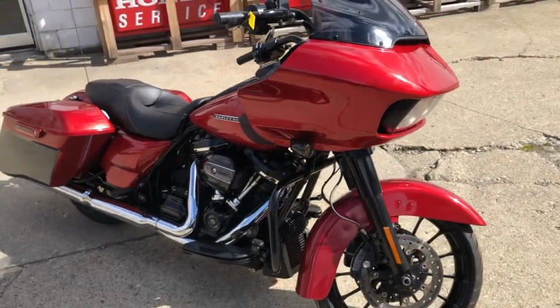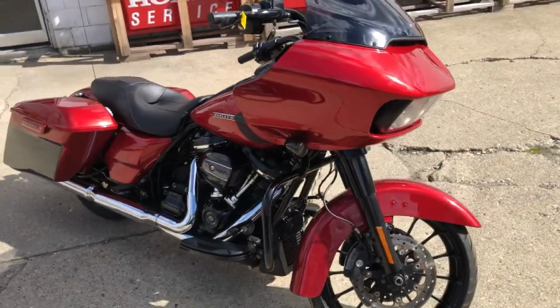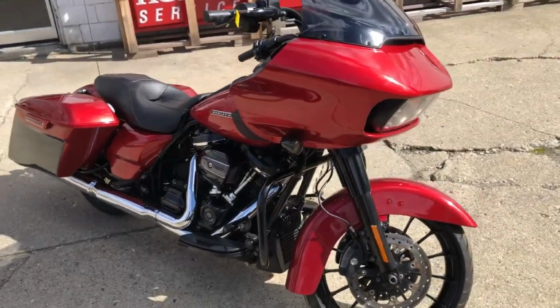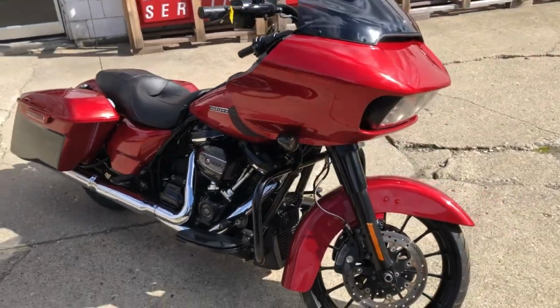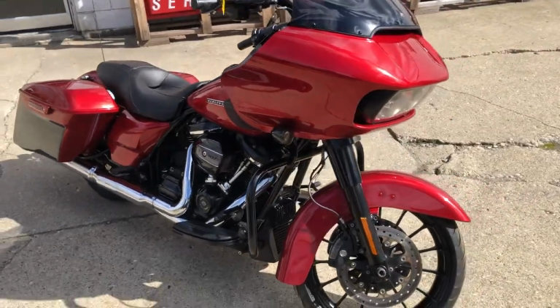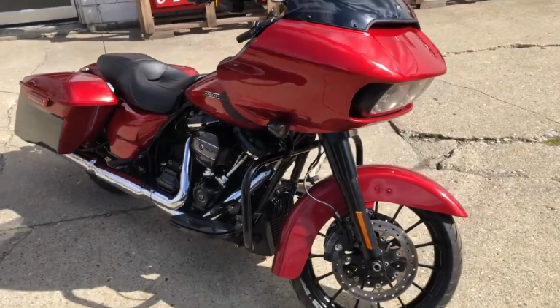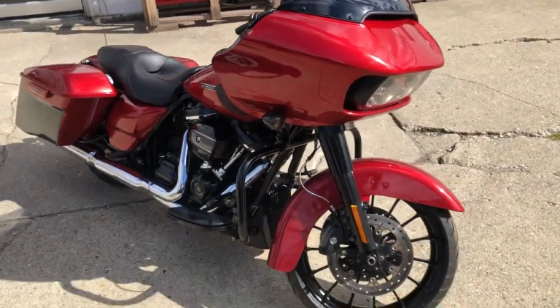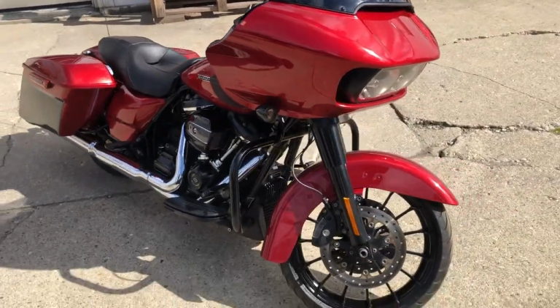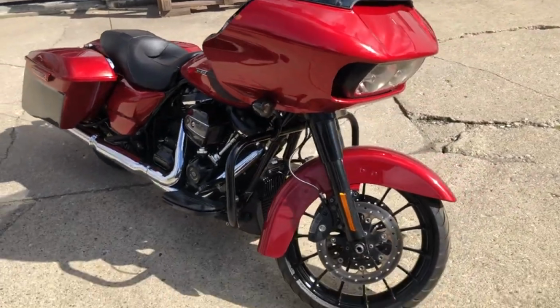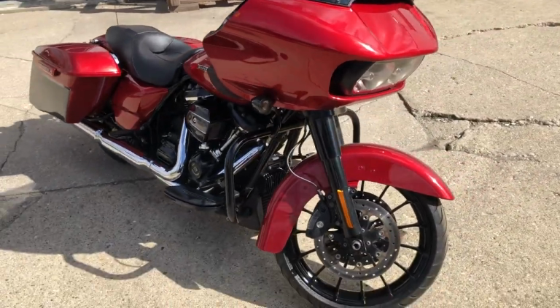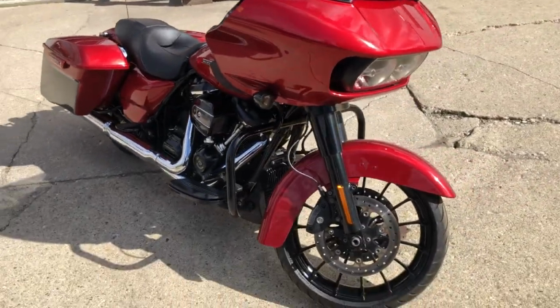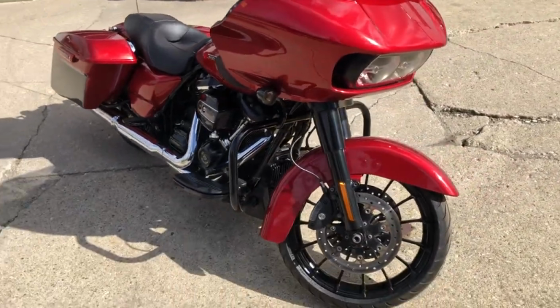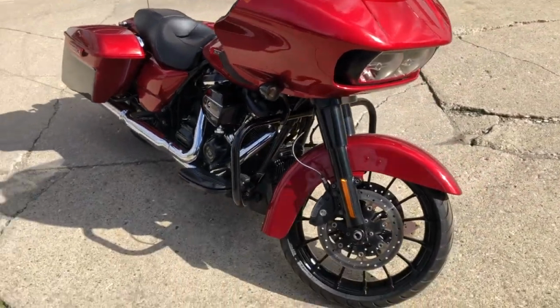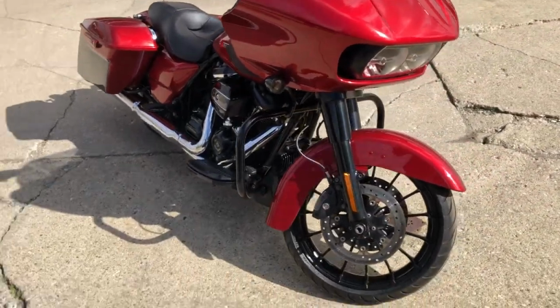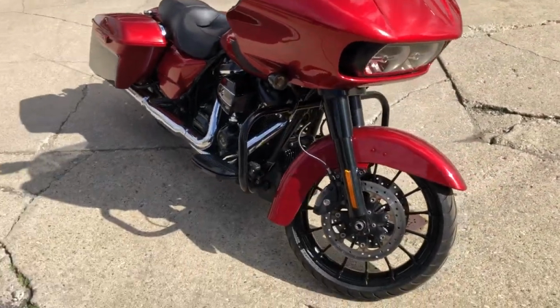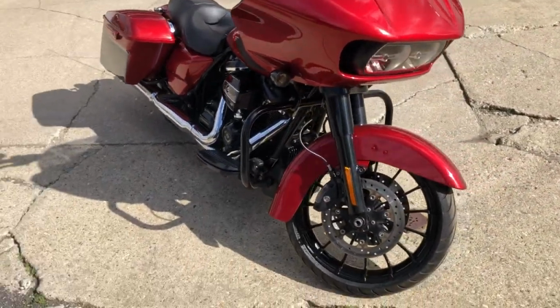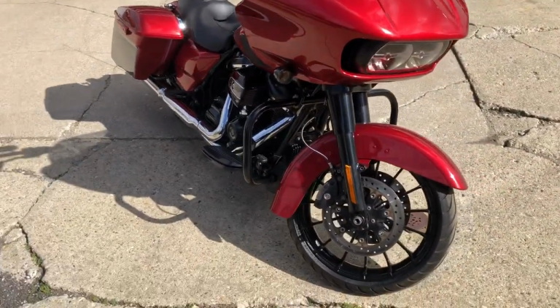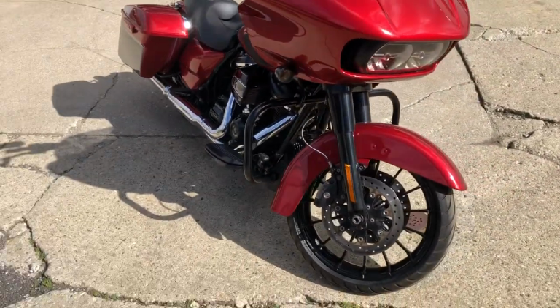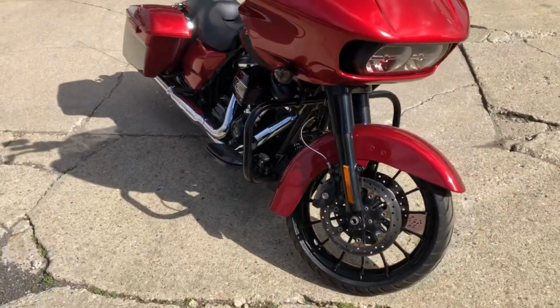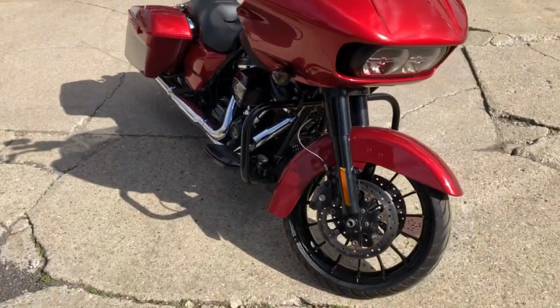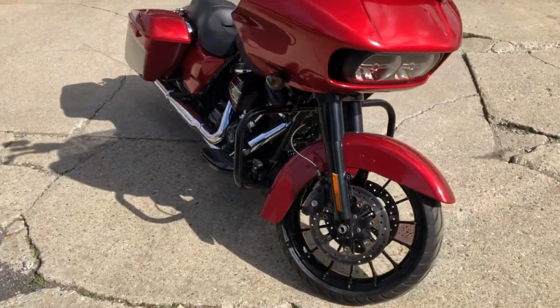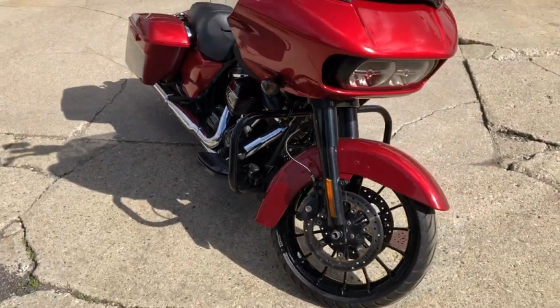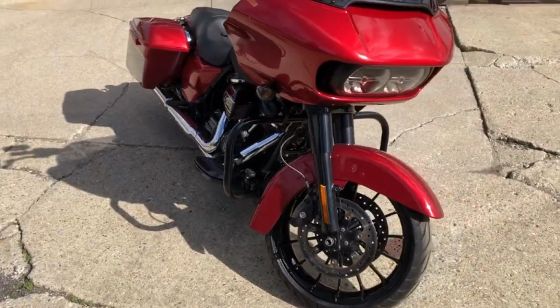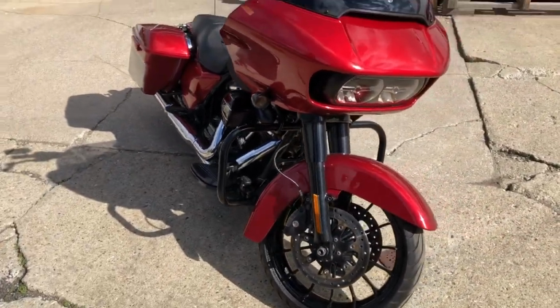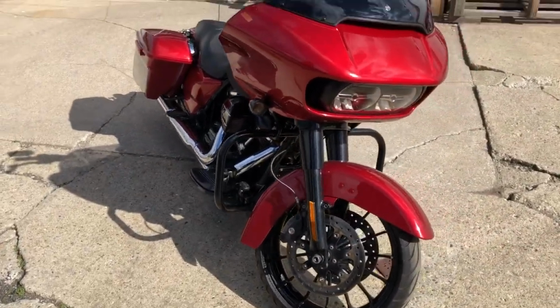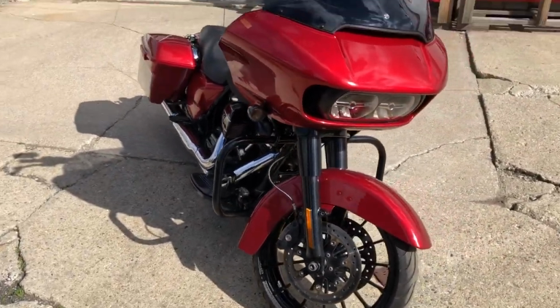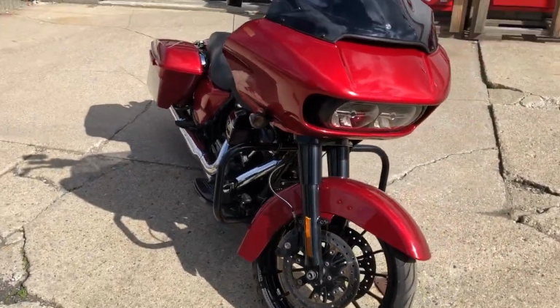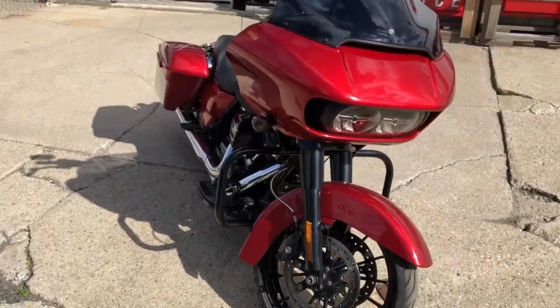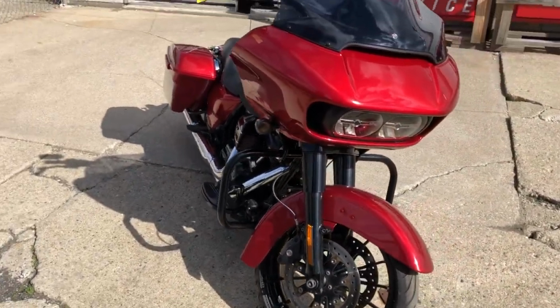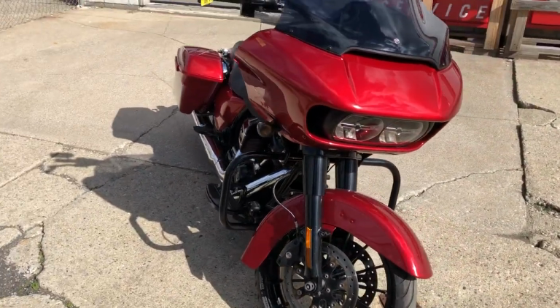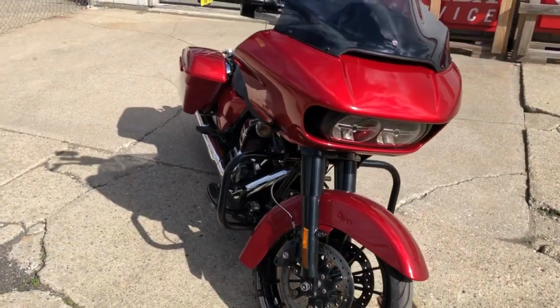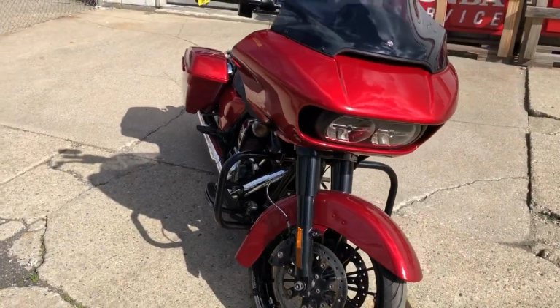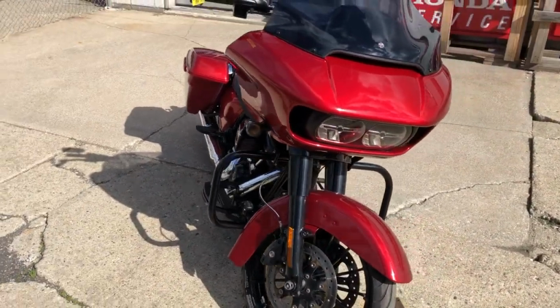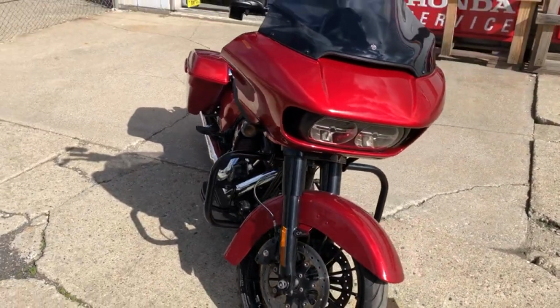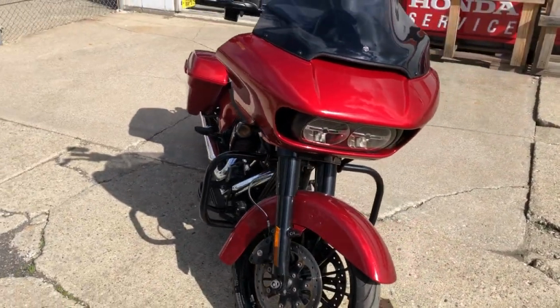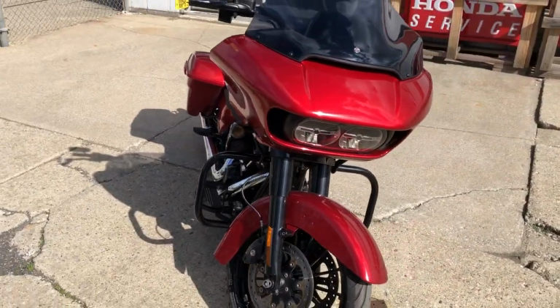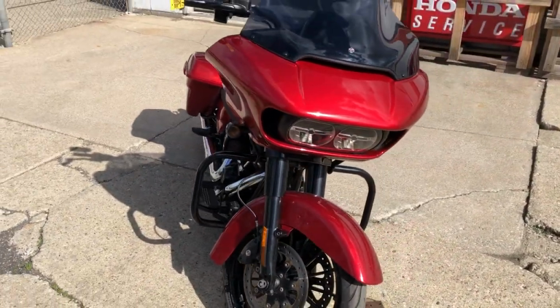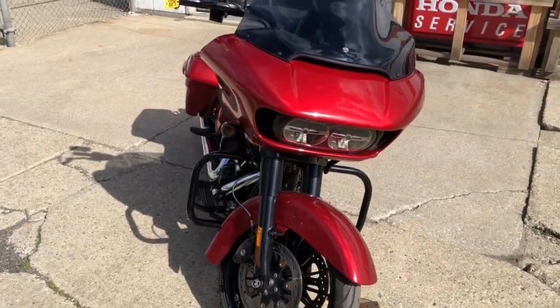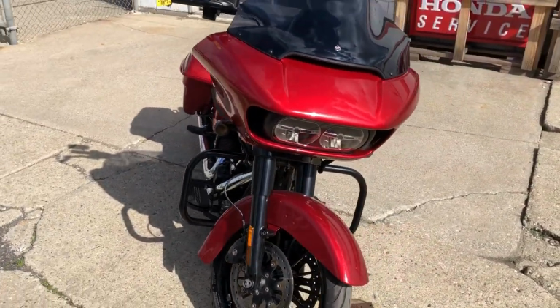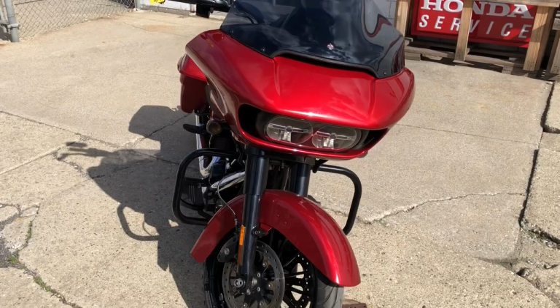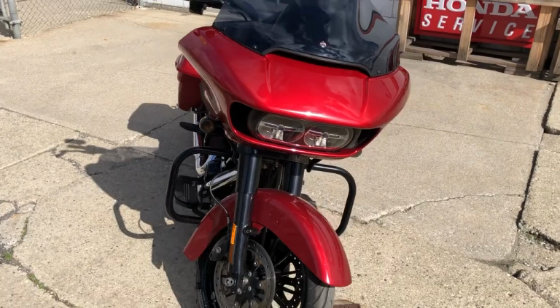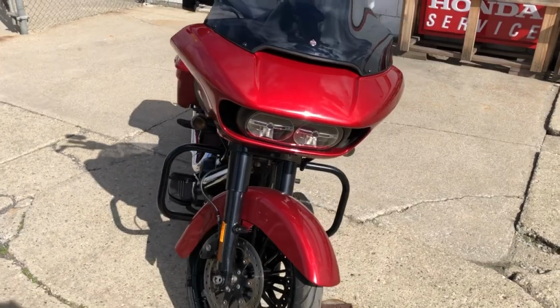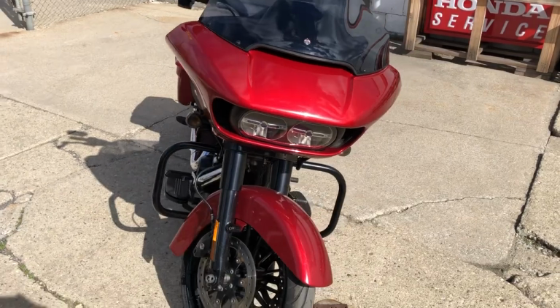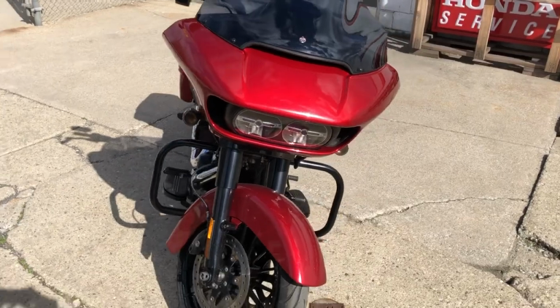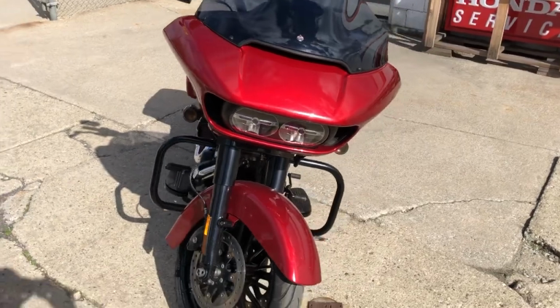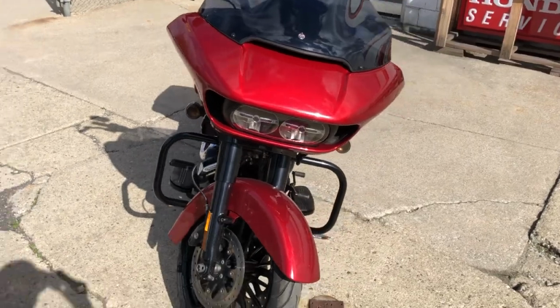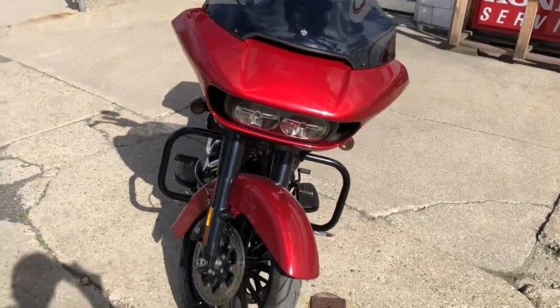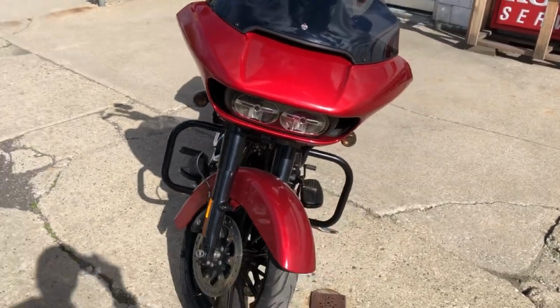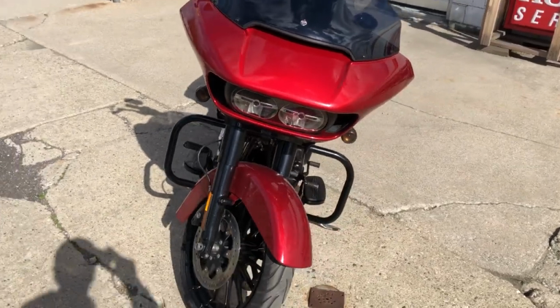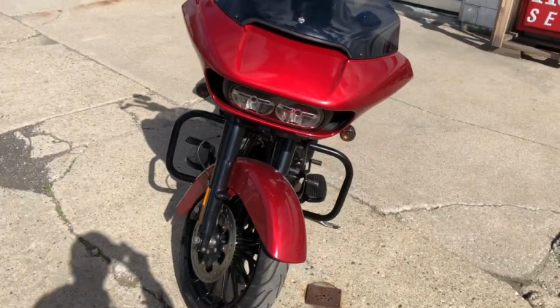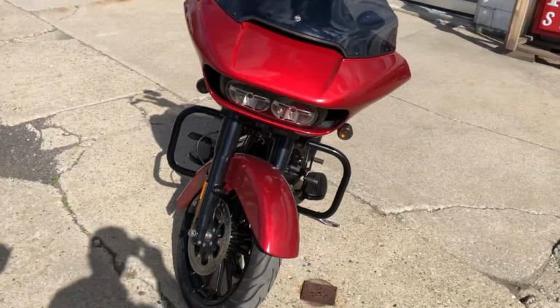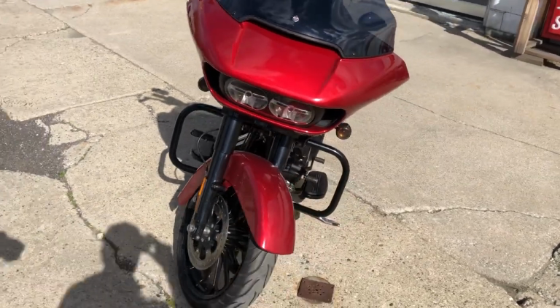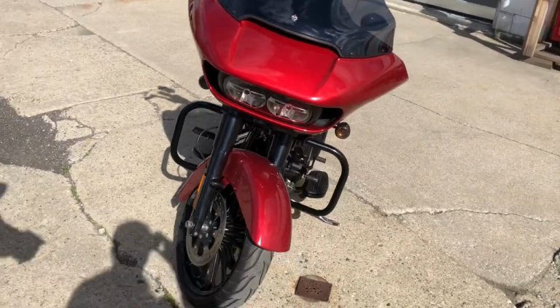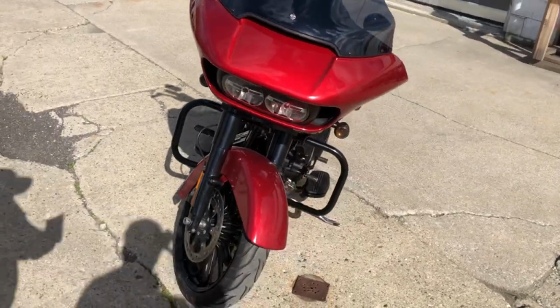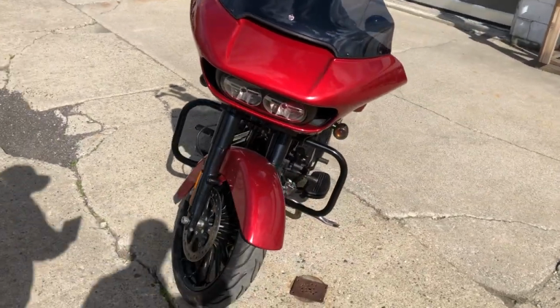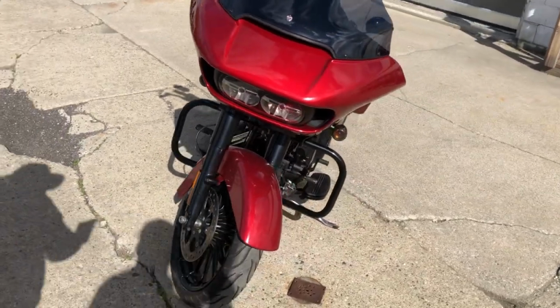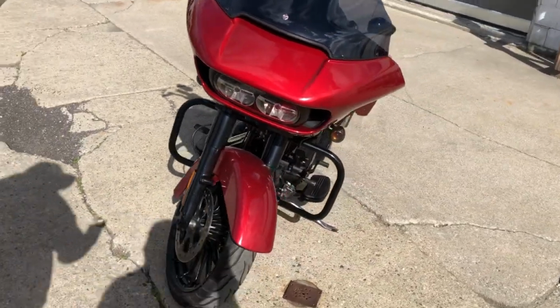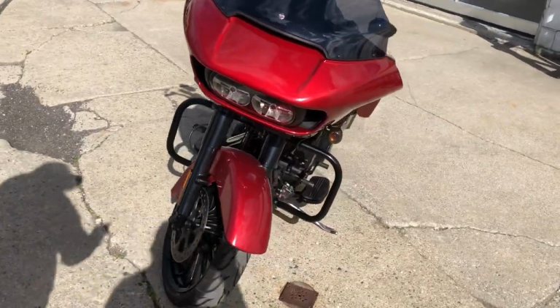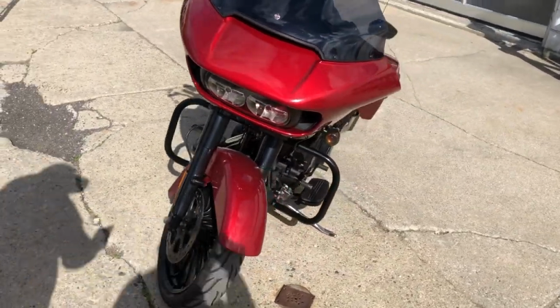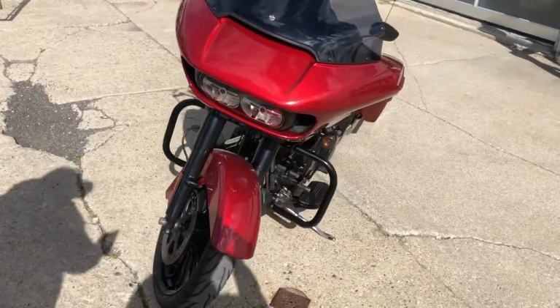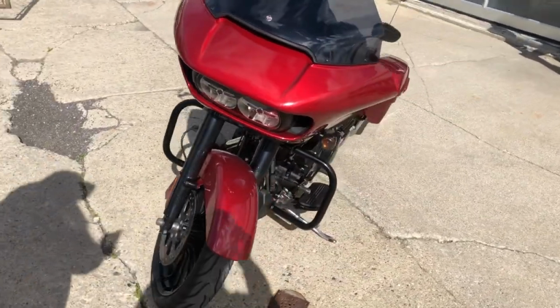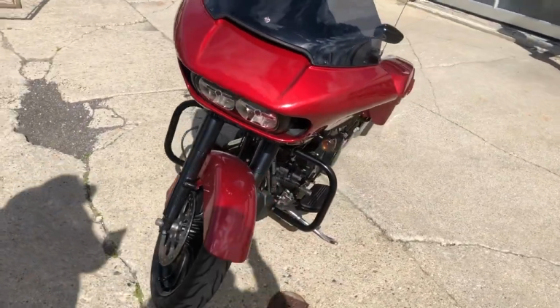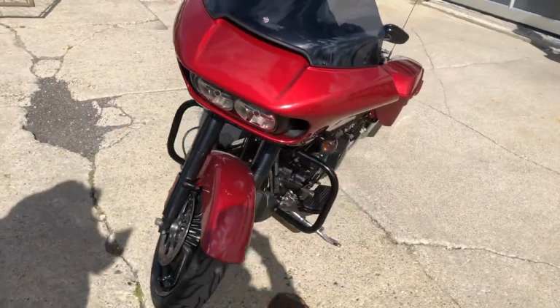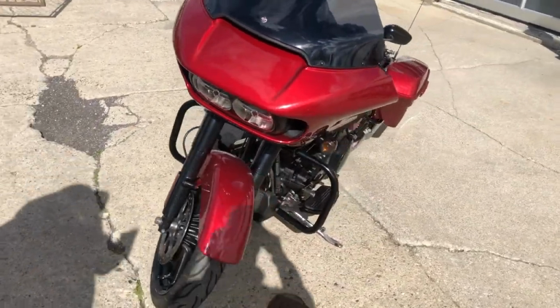It's got the oversized LED screen with navigation. Nice, clean bike. Runs strong. Everything works. This thing is ready to hit the road, guys. Just serviced.